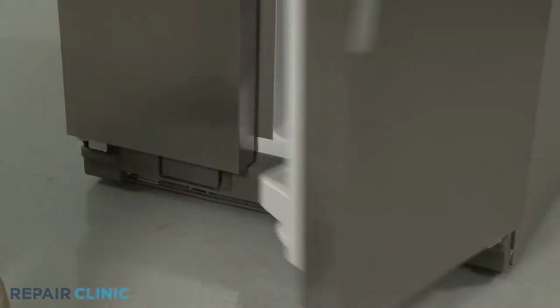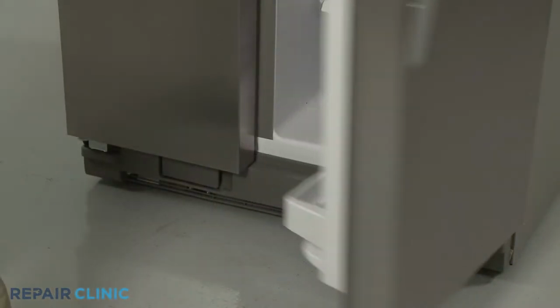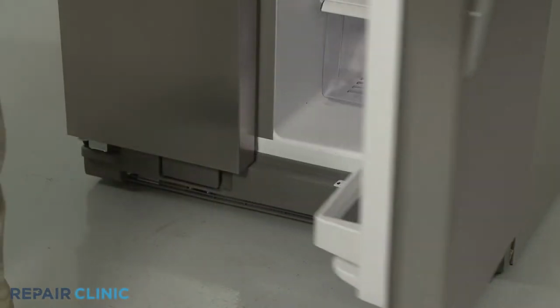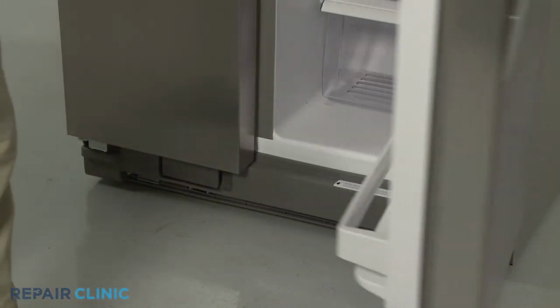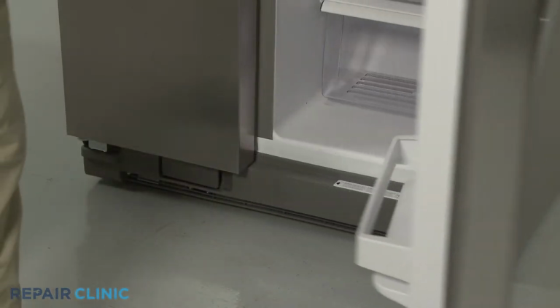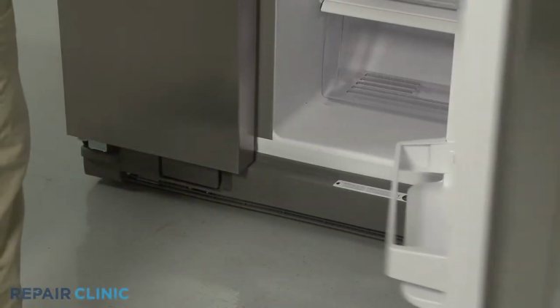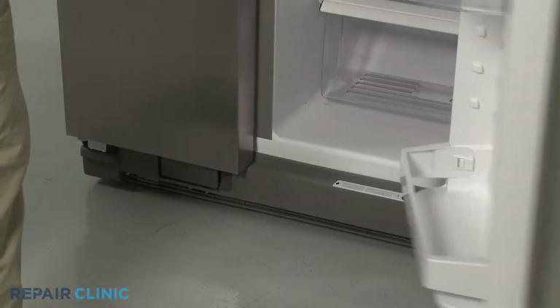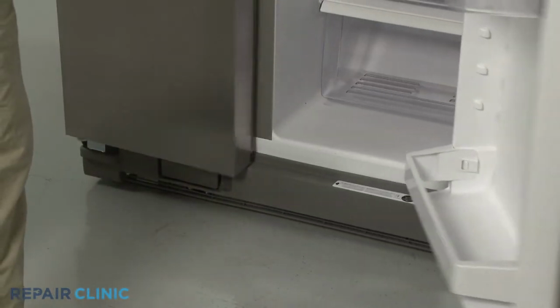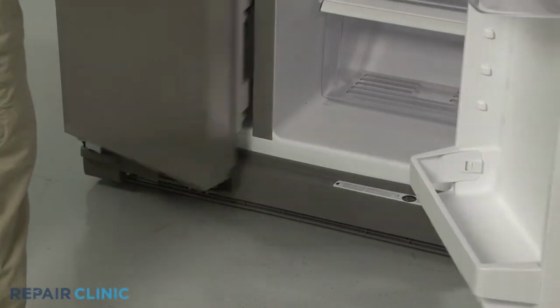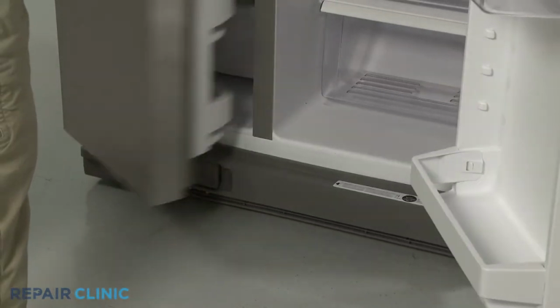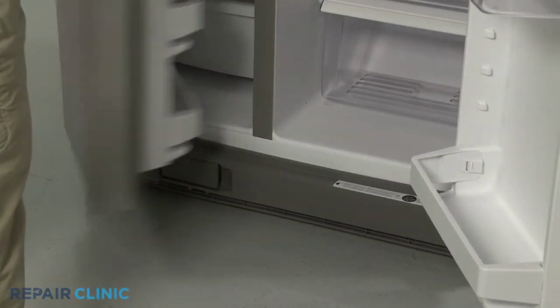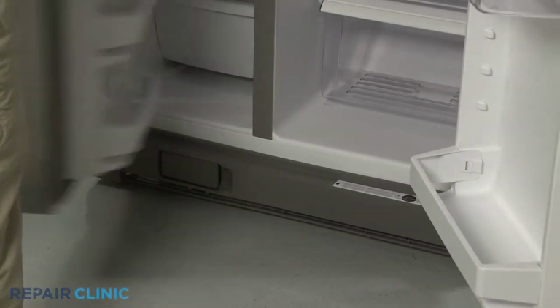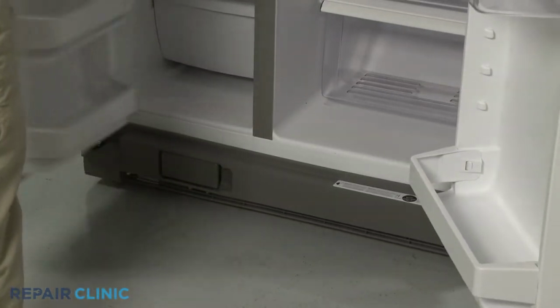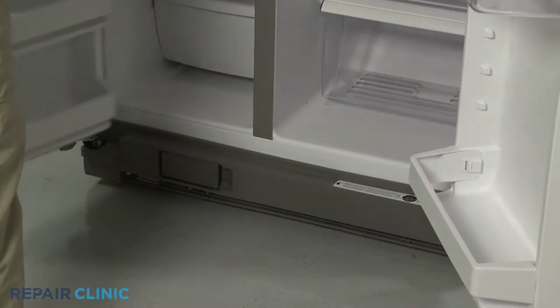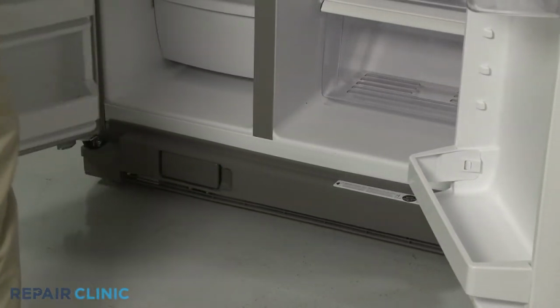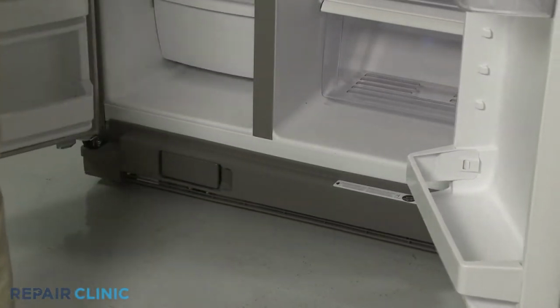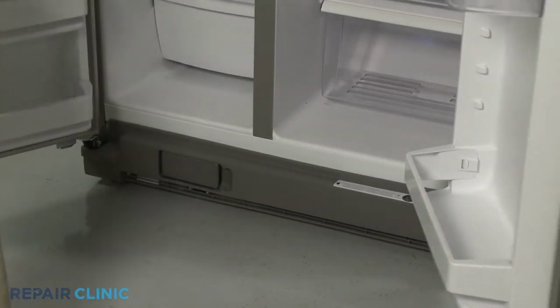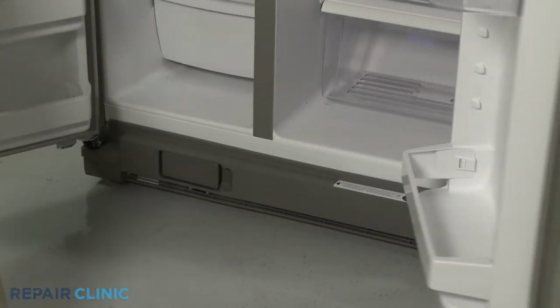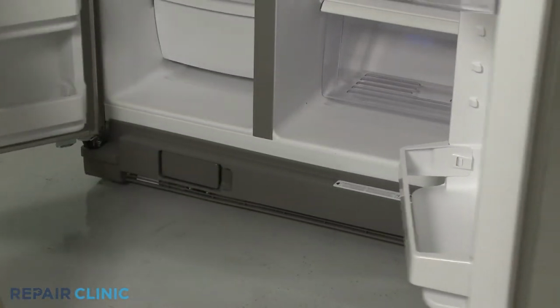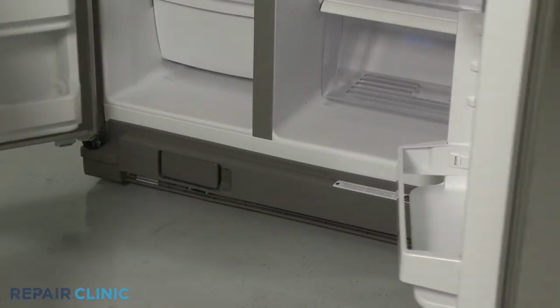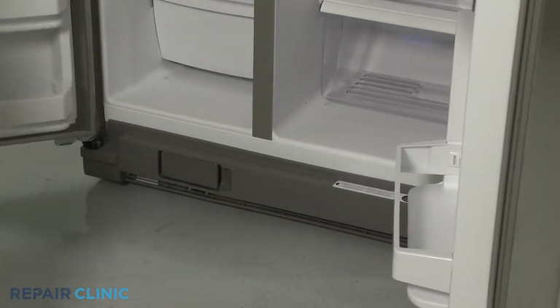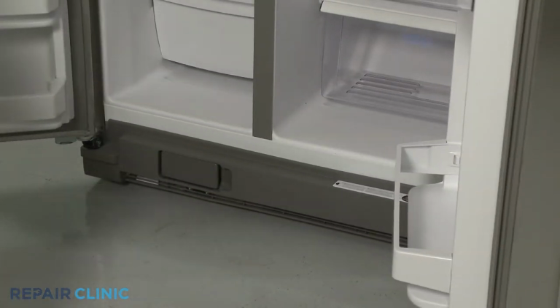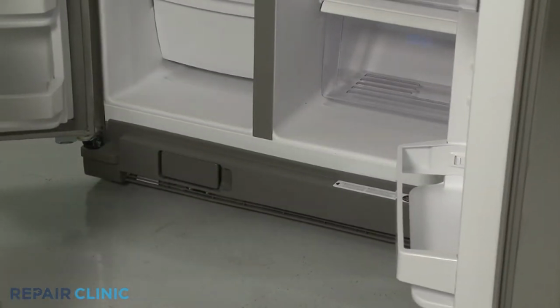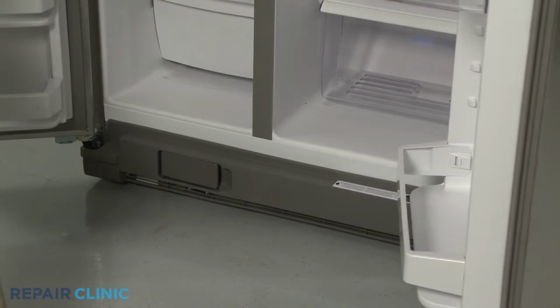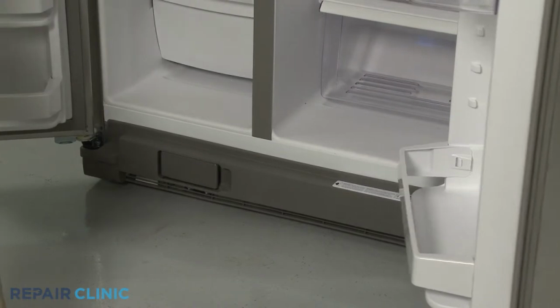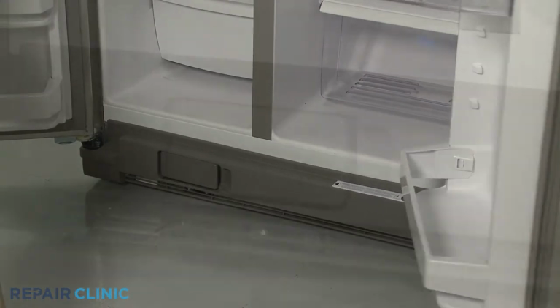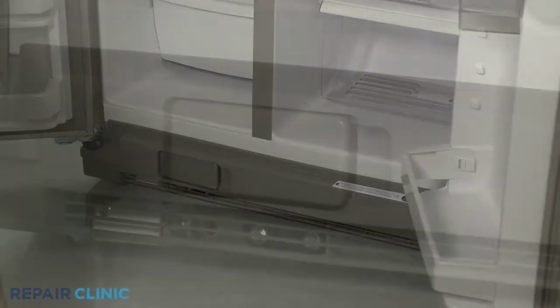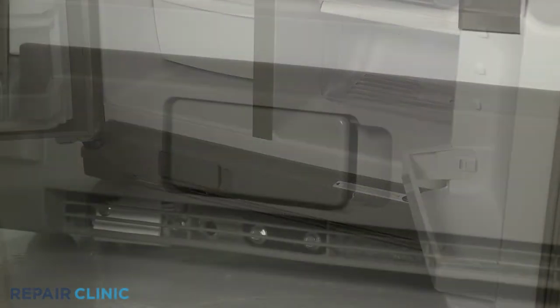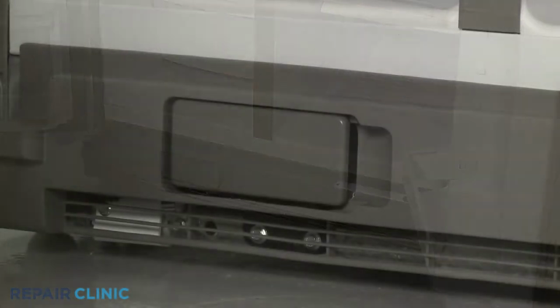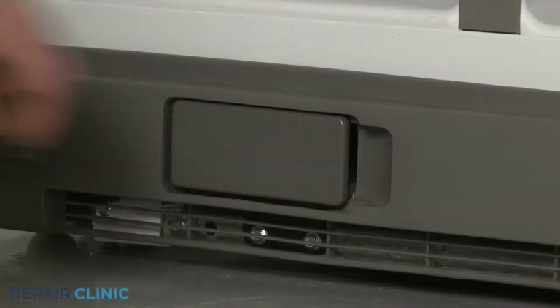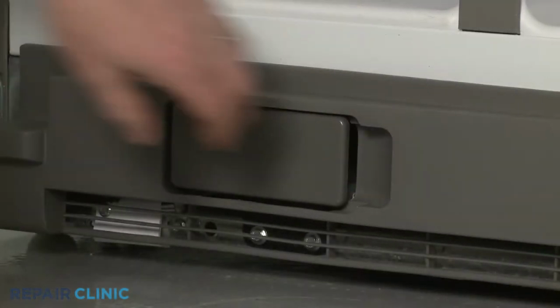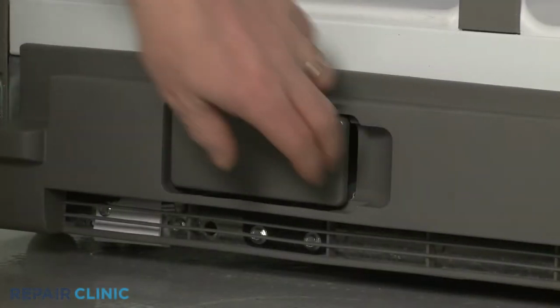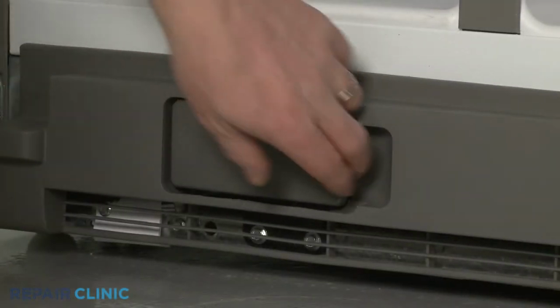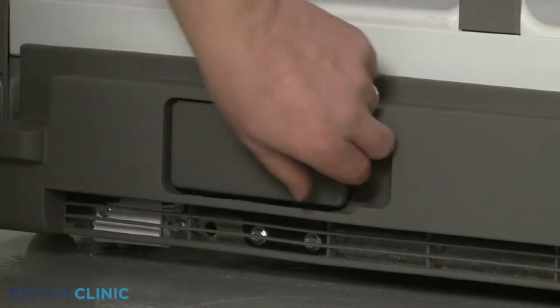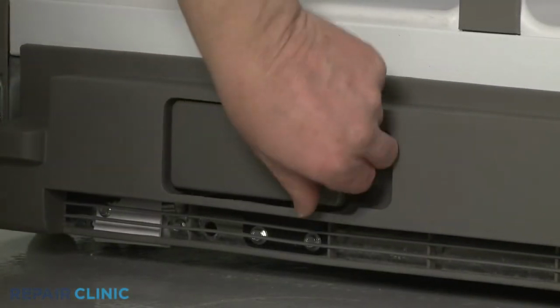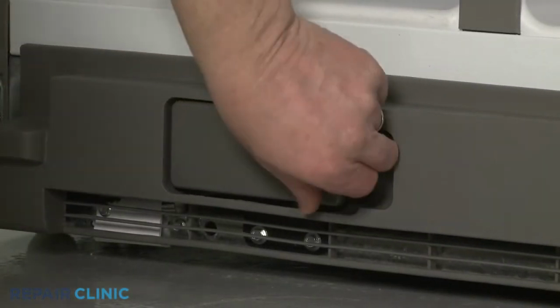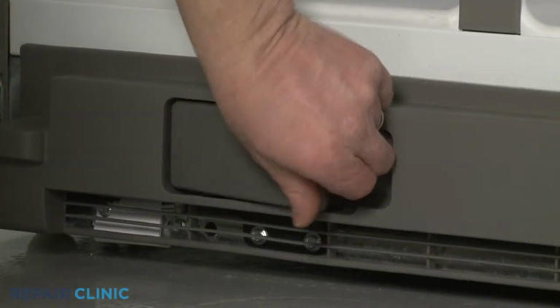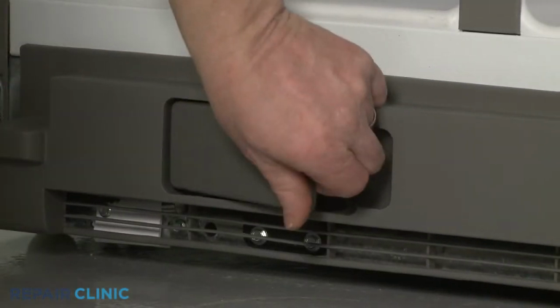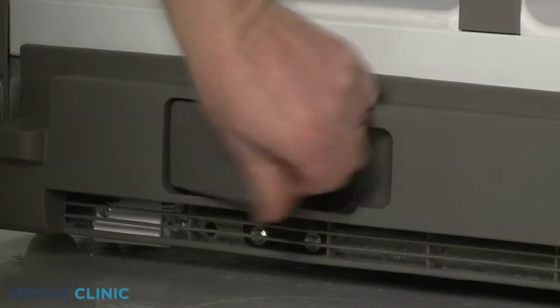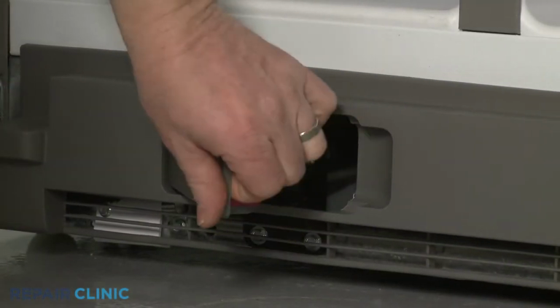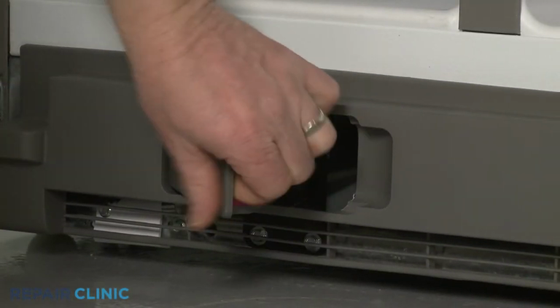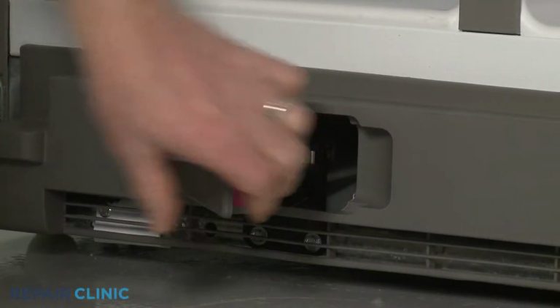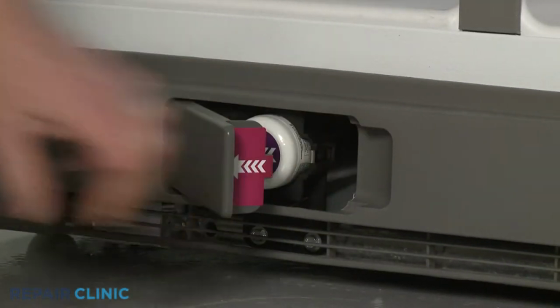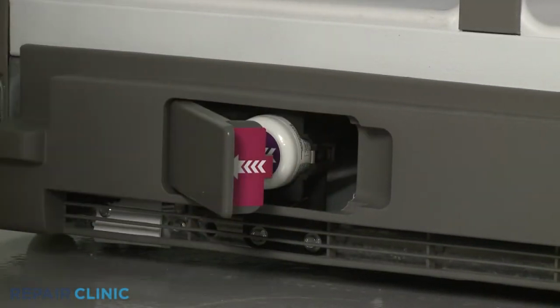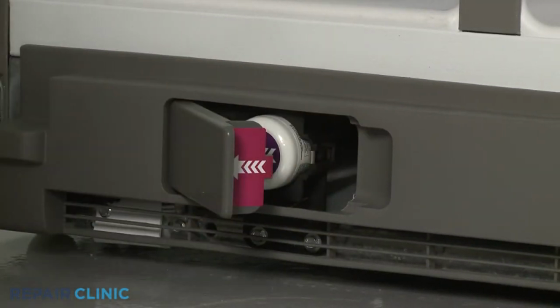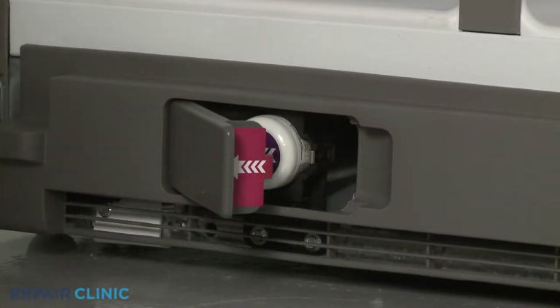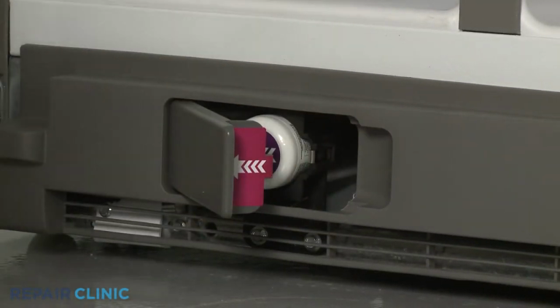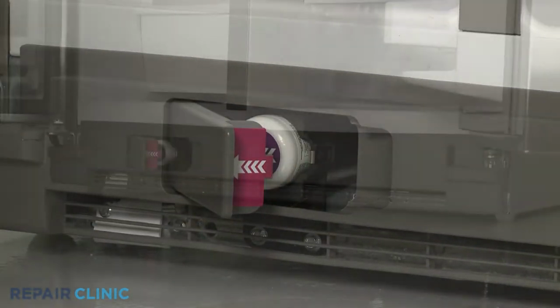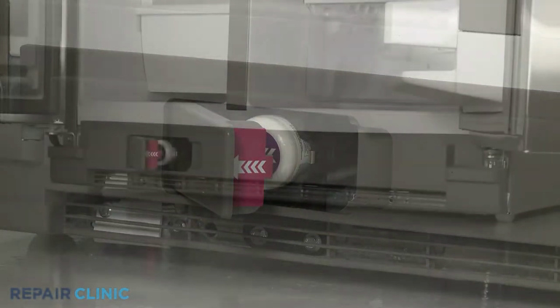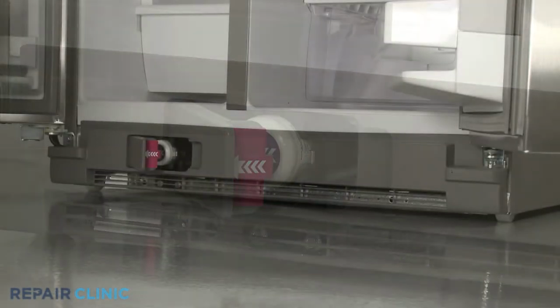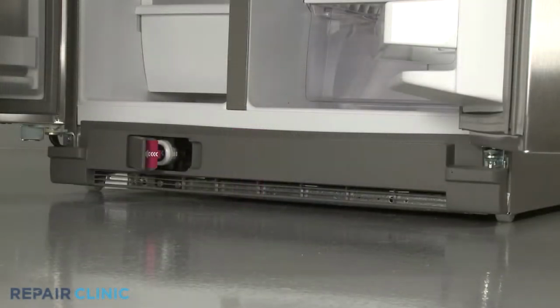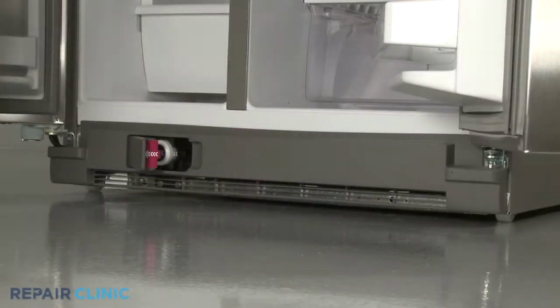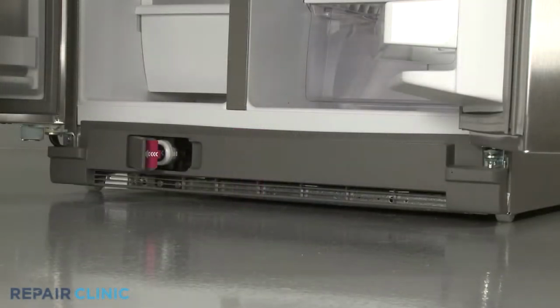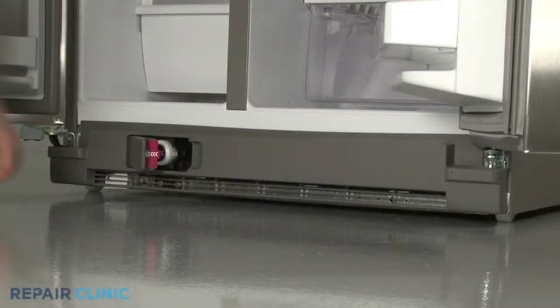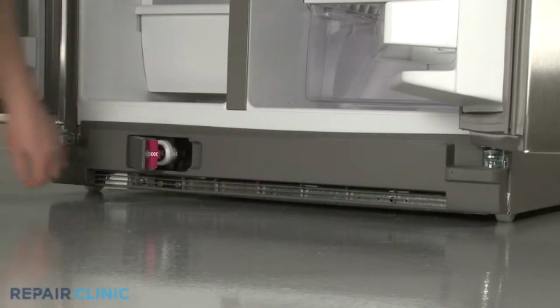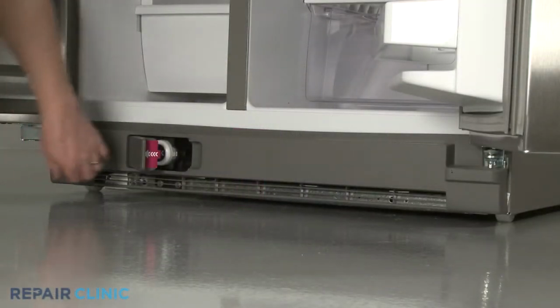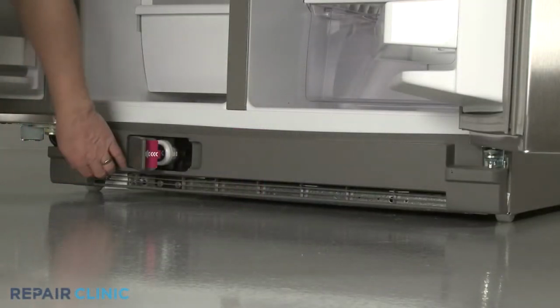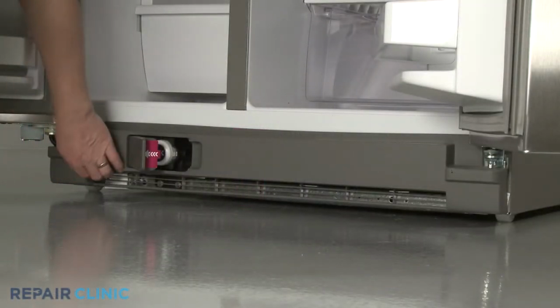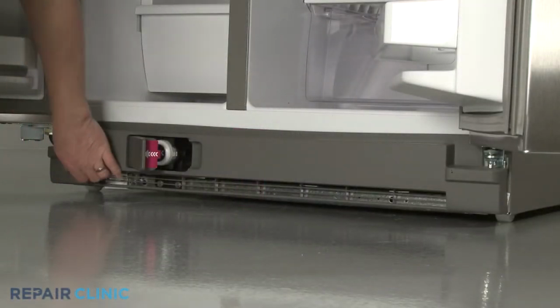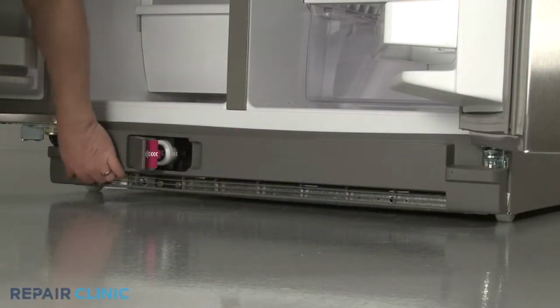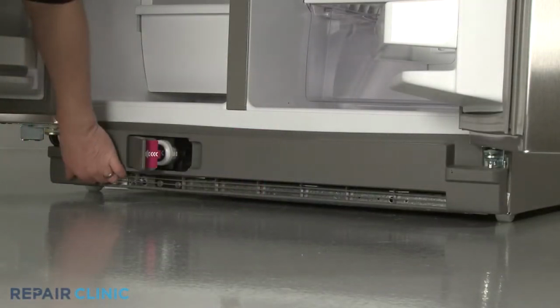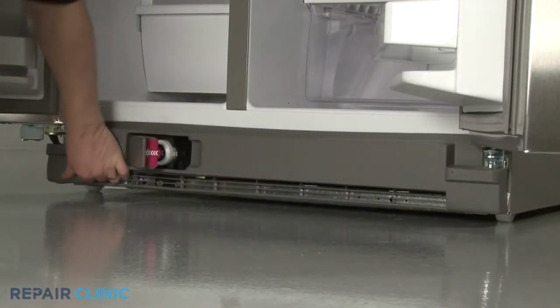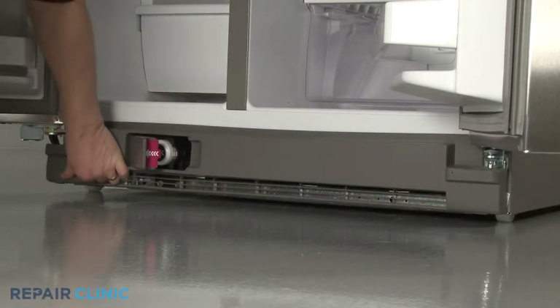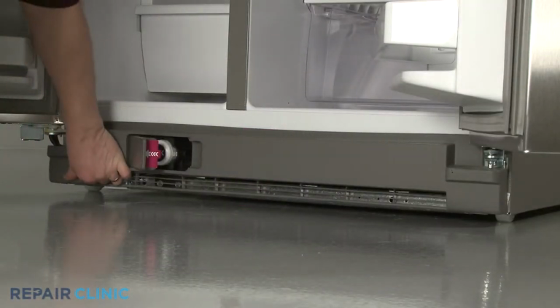Open both doors along with the water filter cover. Pull the toe kick plate free.